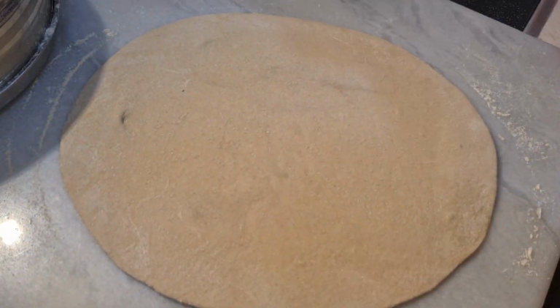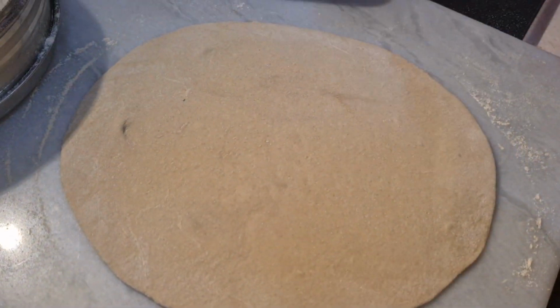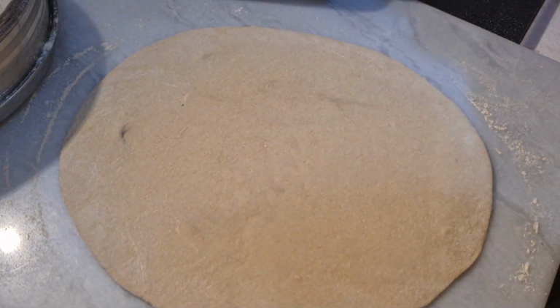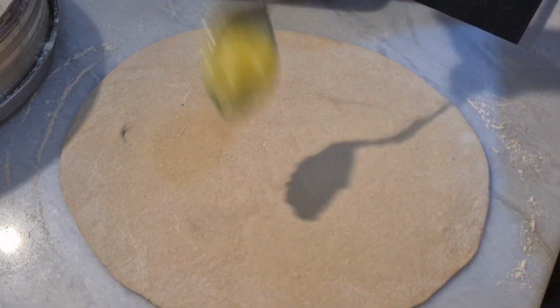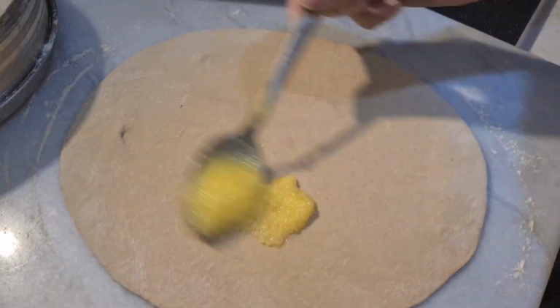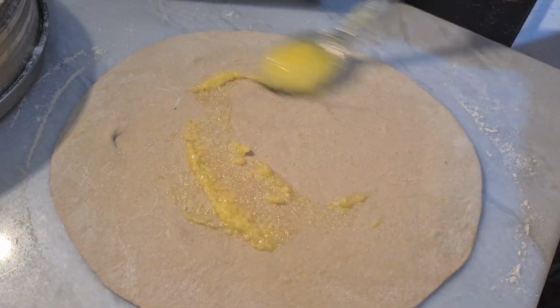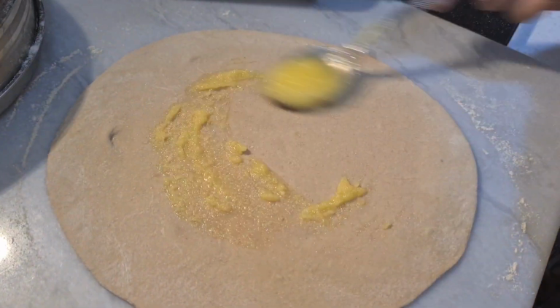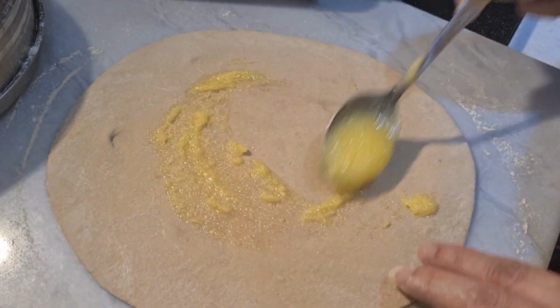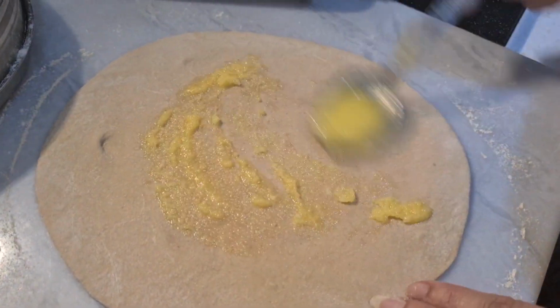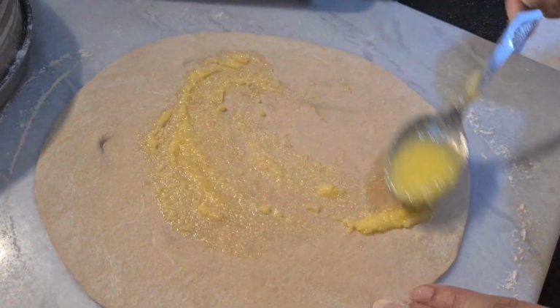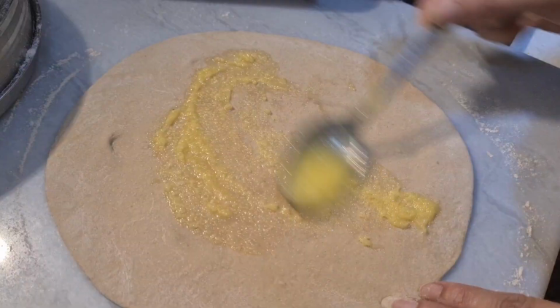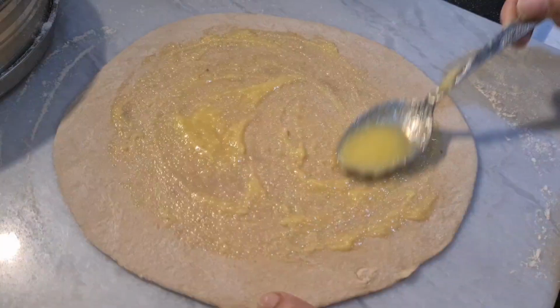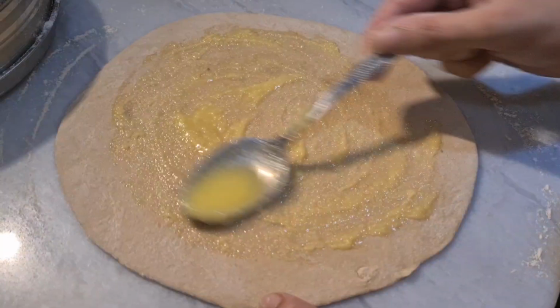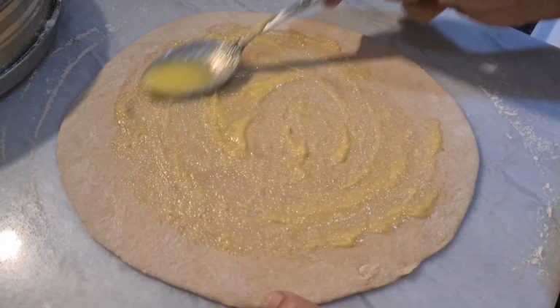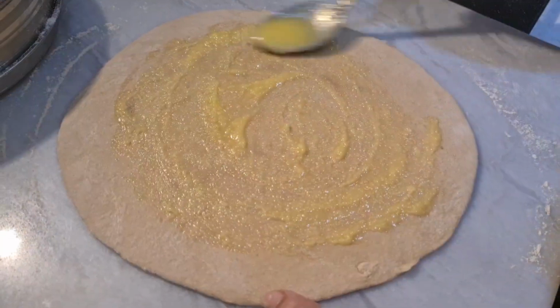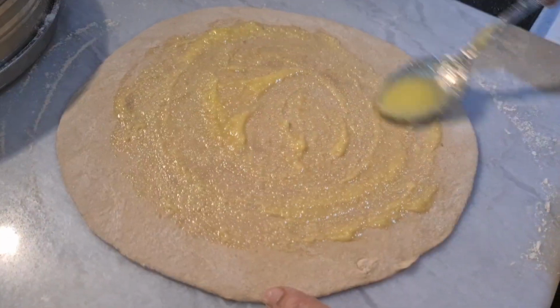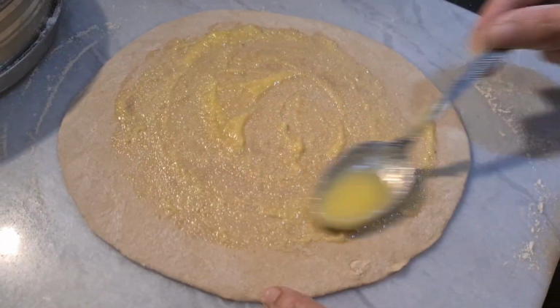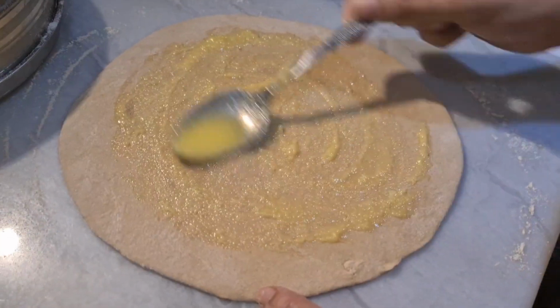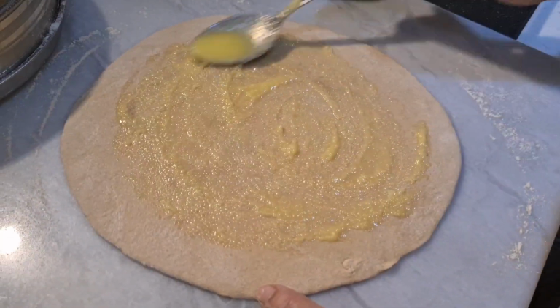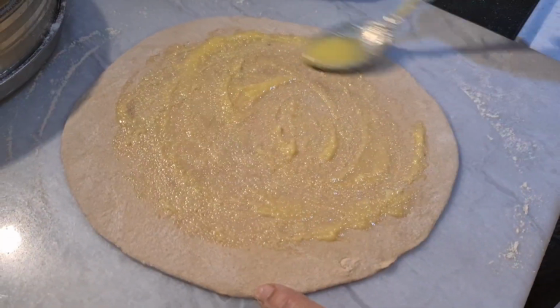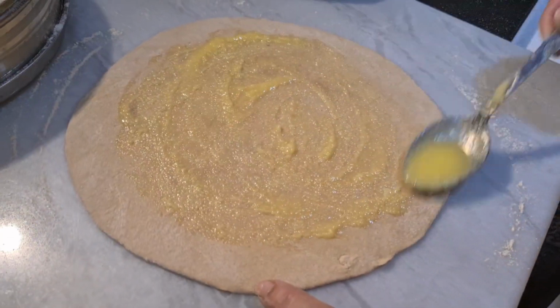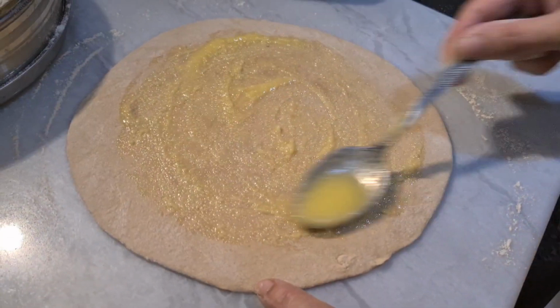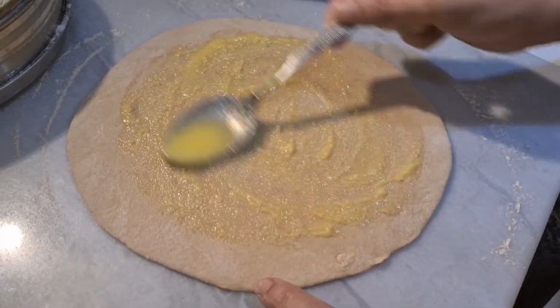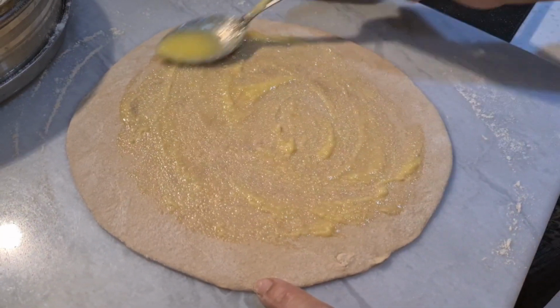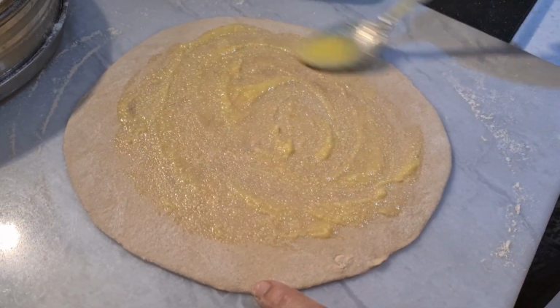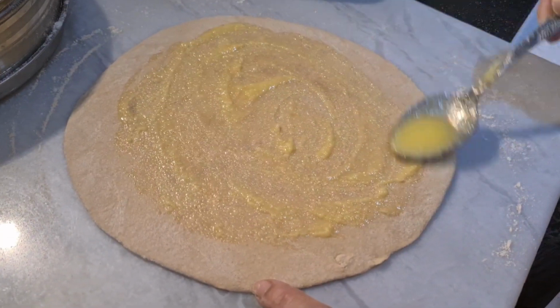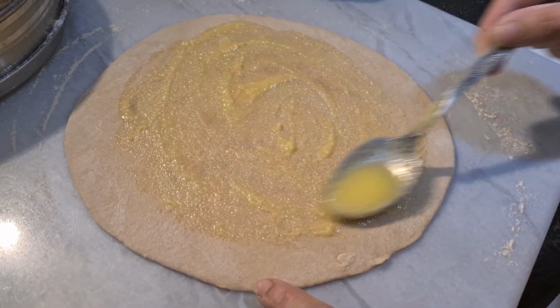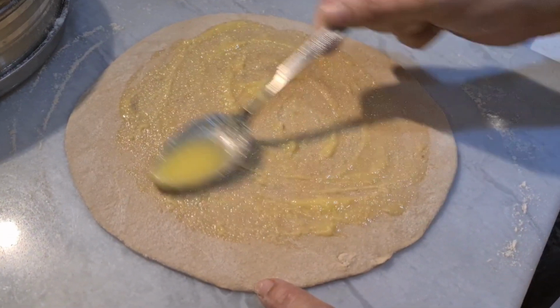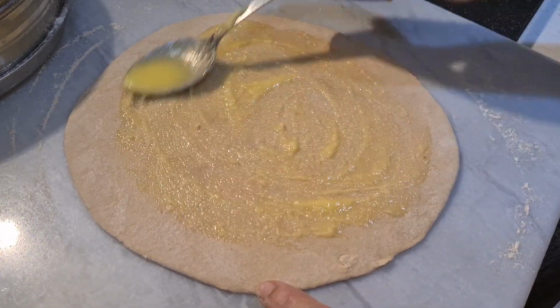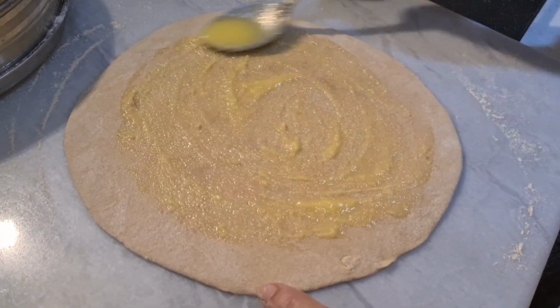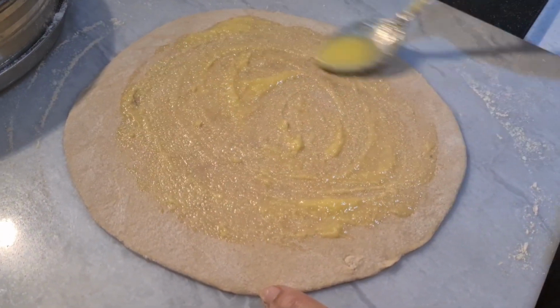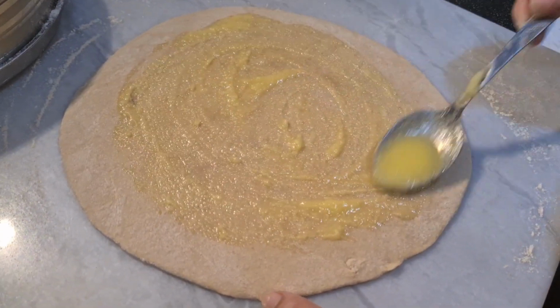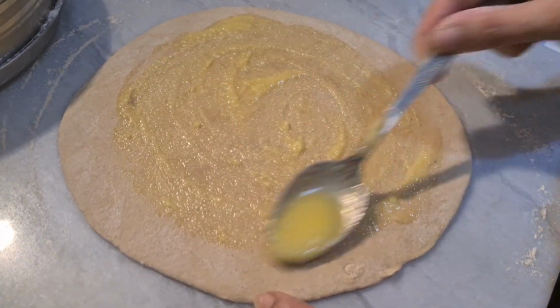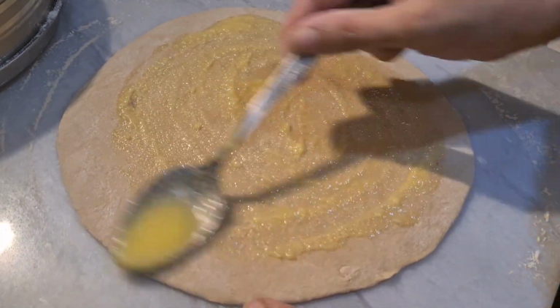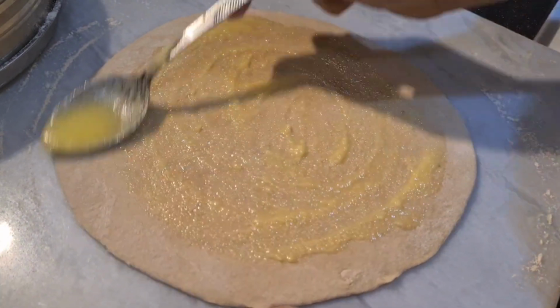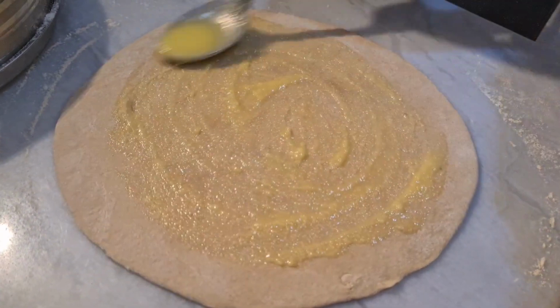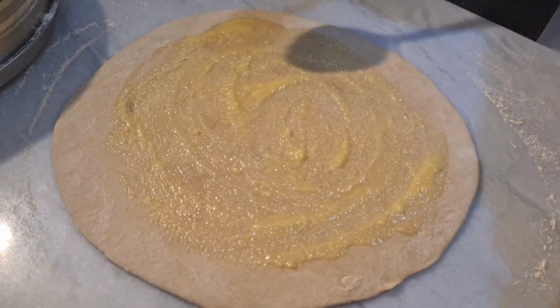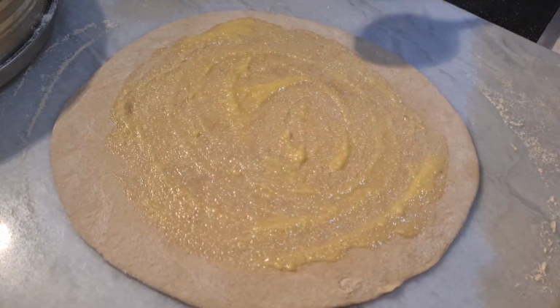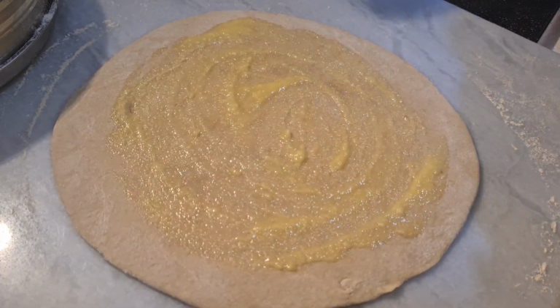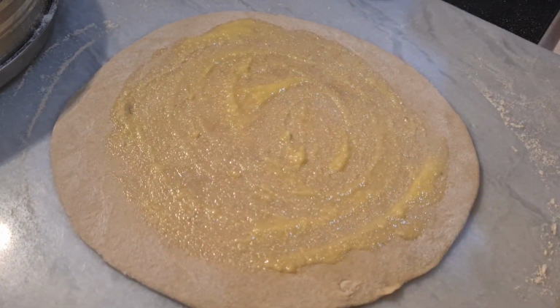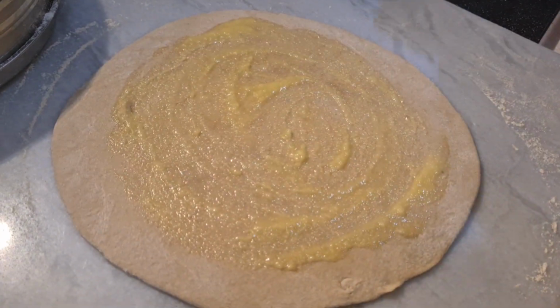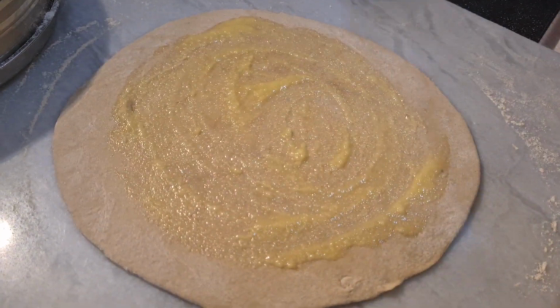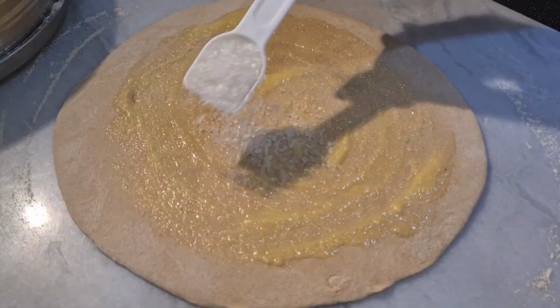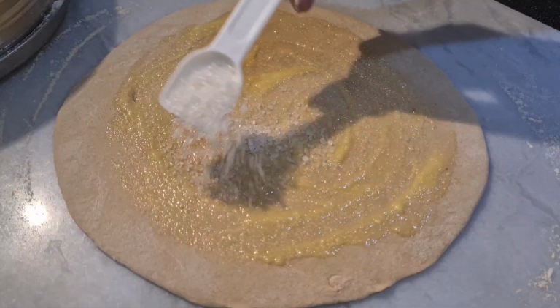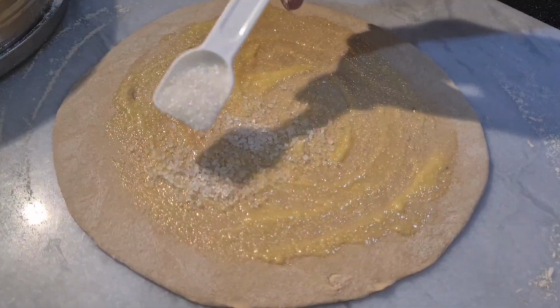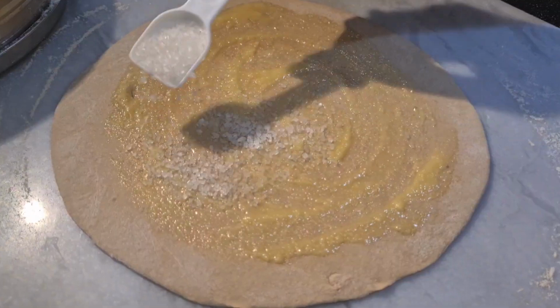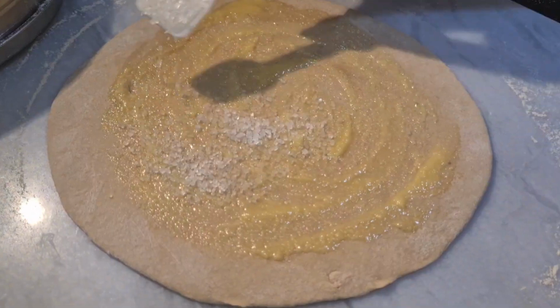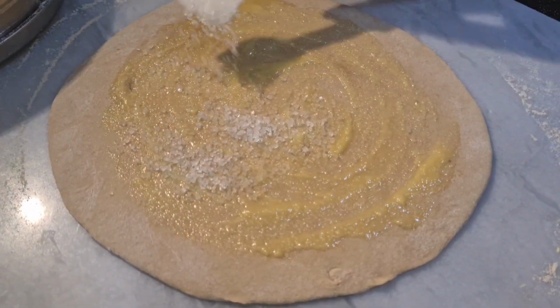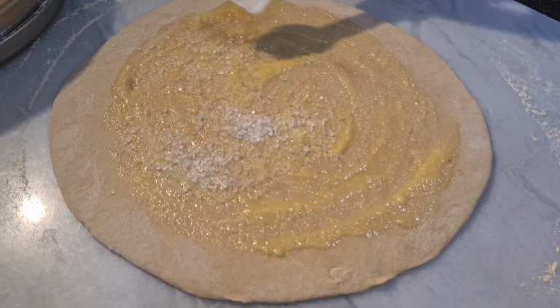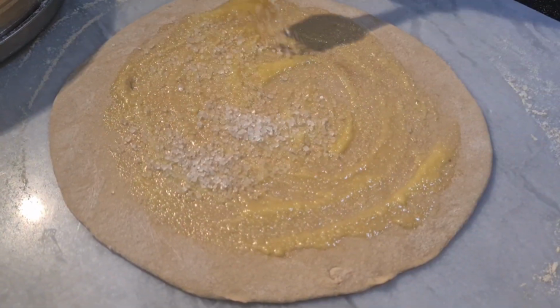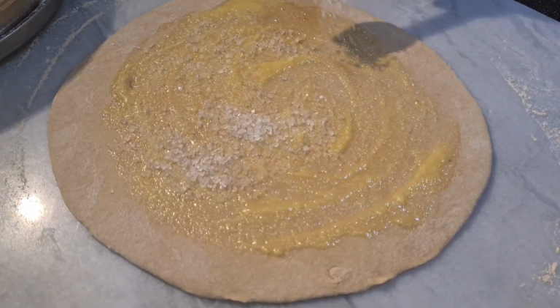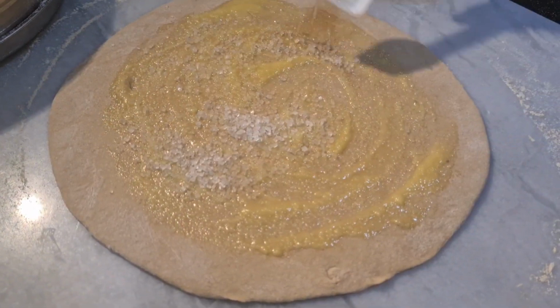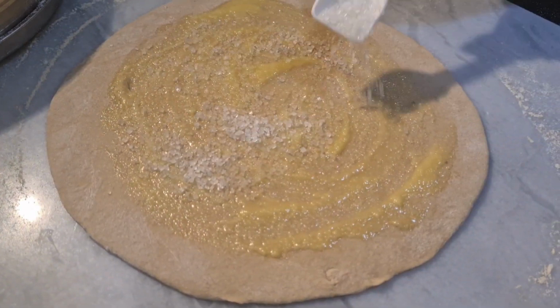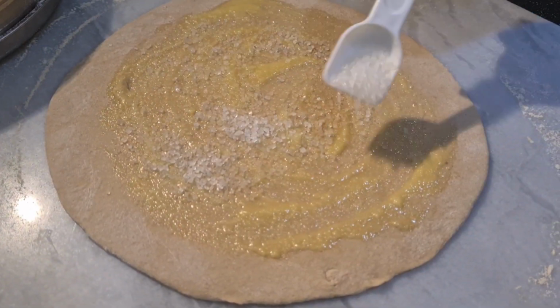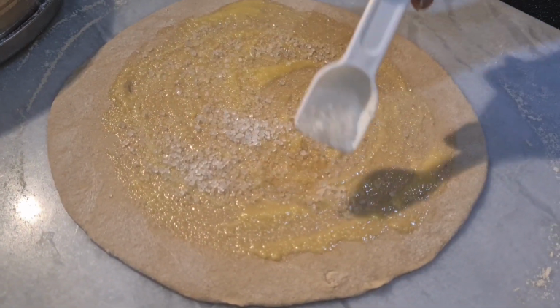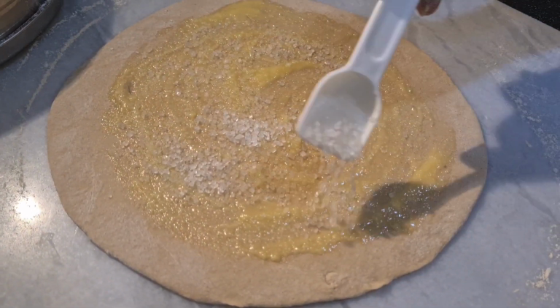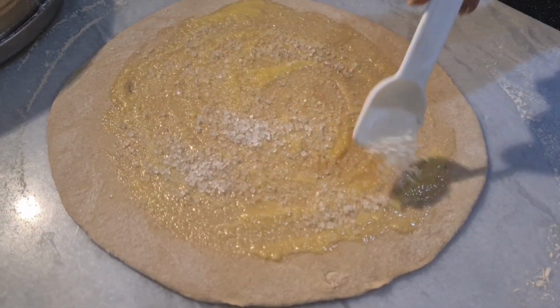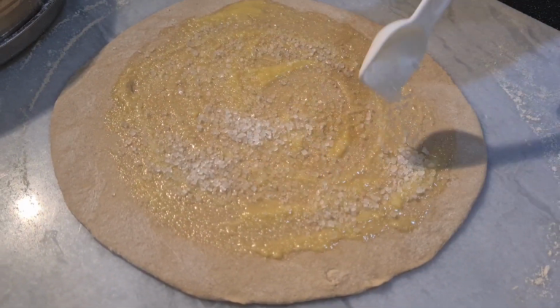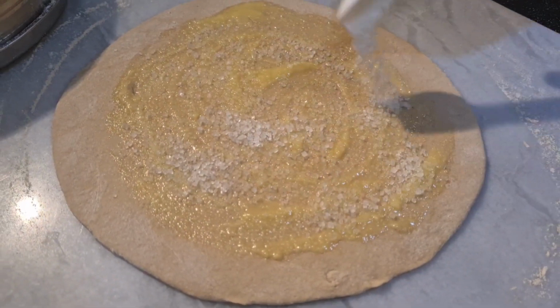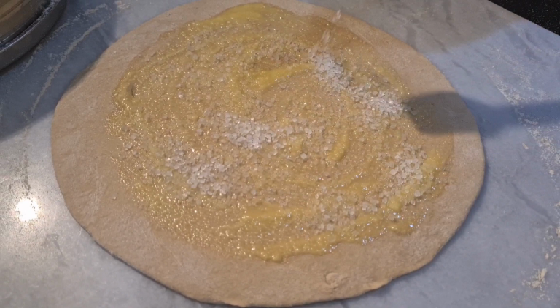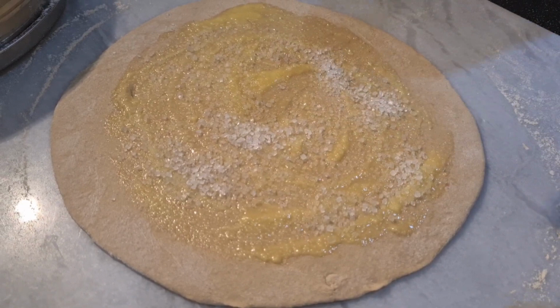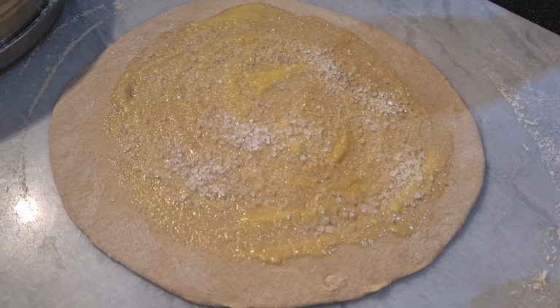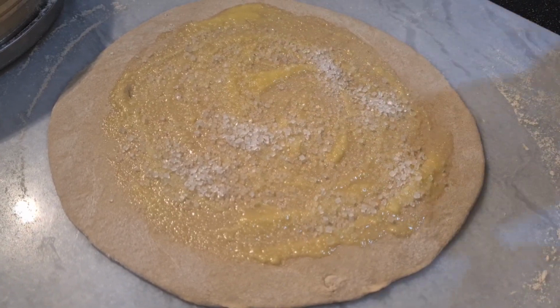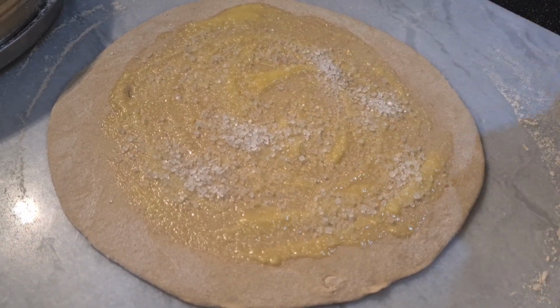Then with the help of a spoon, spread ghee on the roti. Then sprinkle one tablespoon of sugar on it.